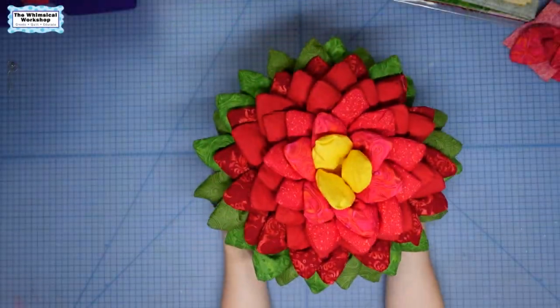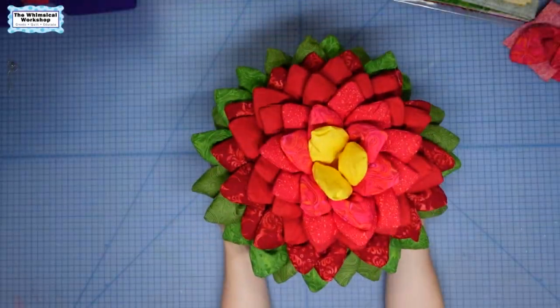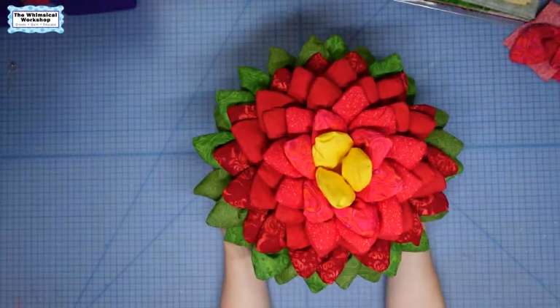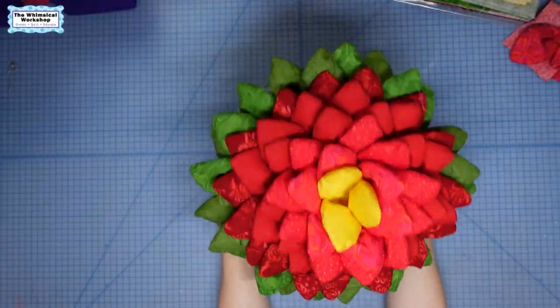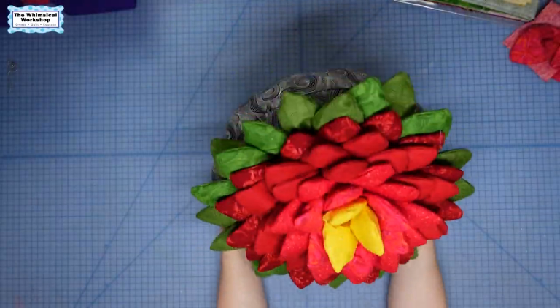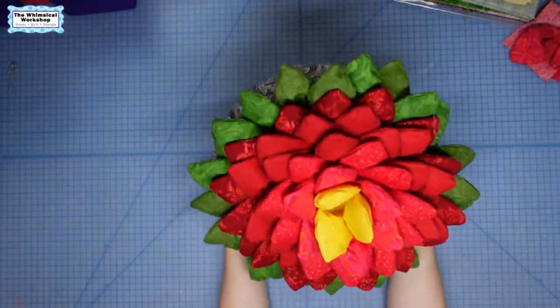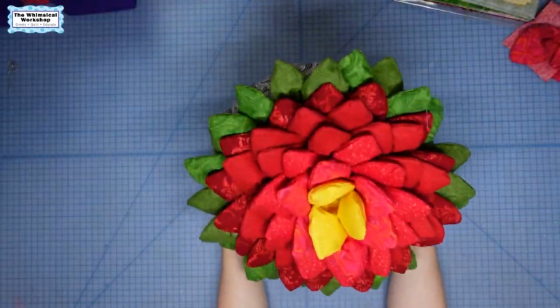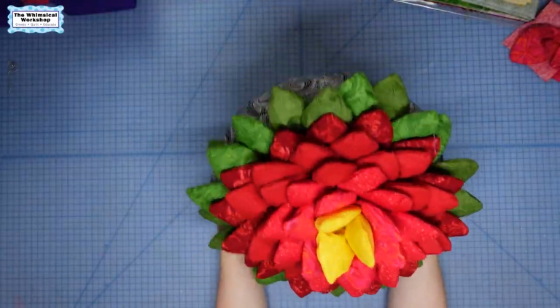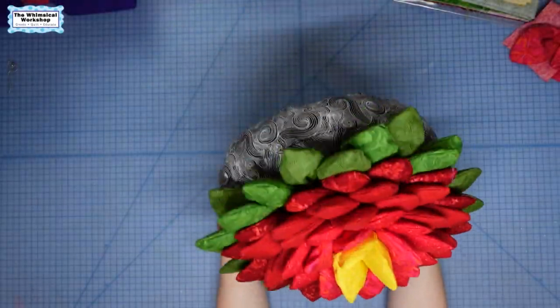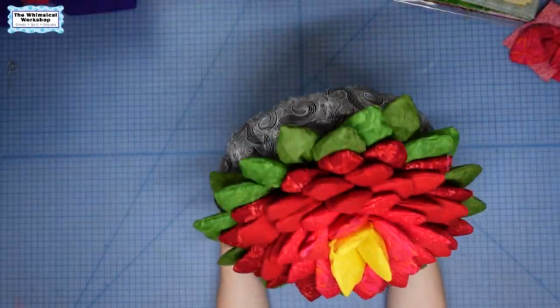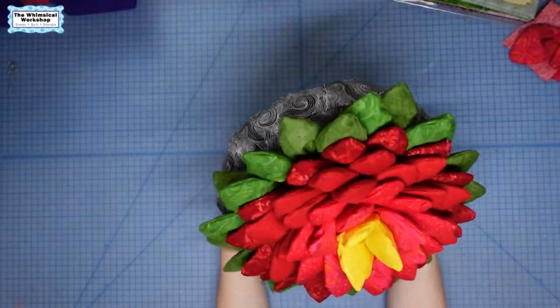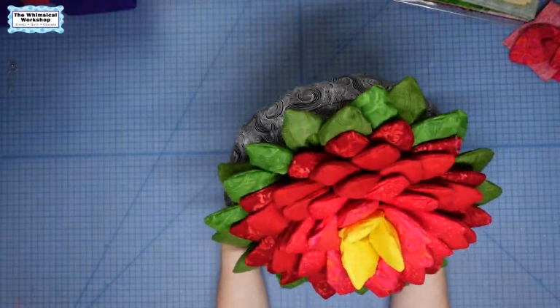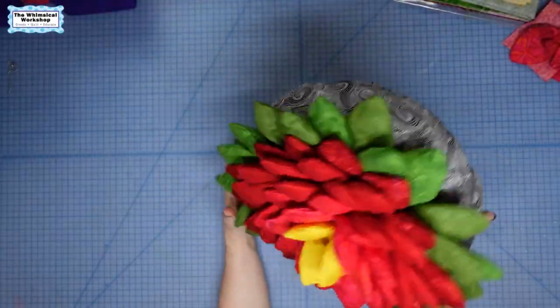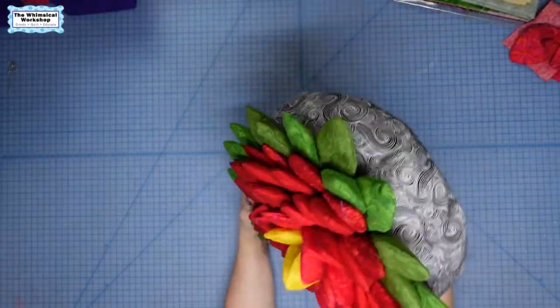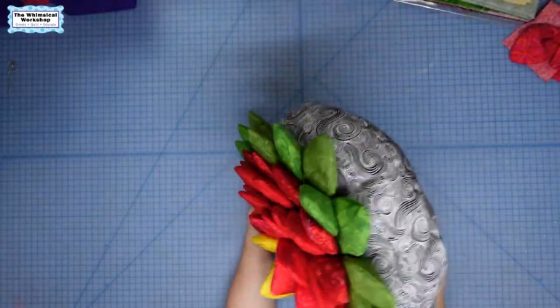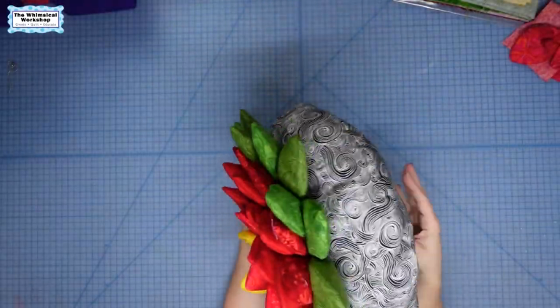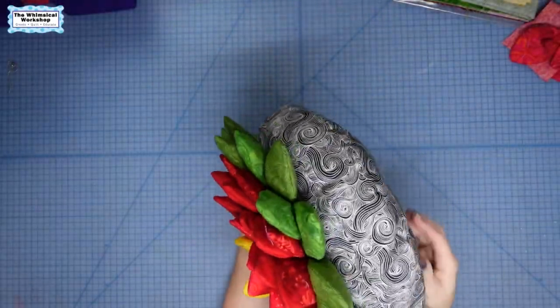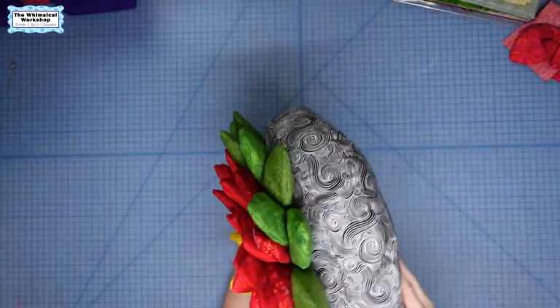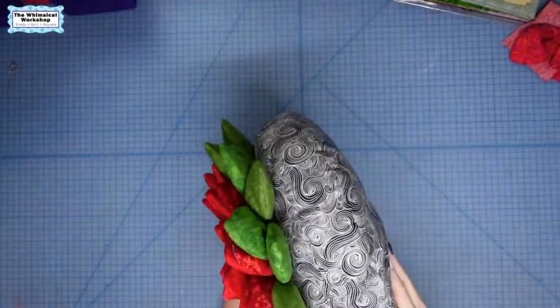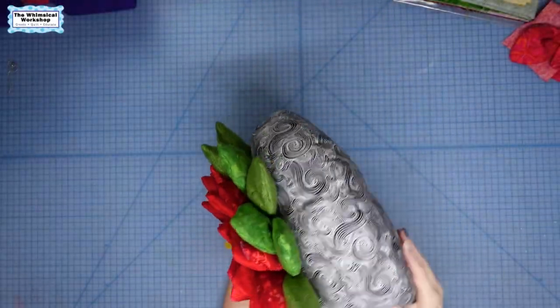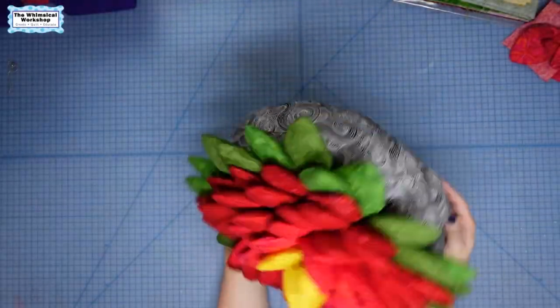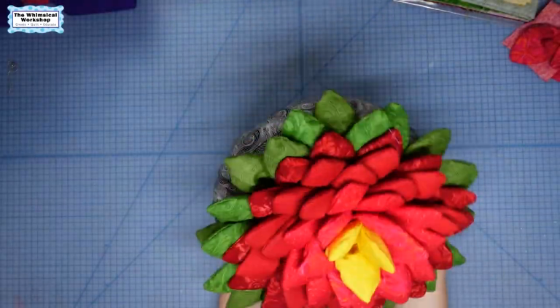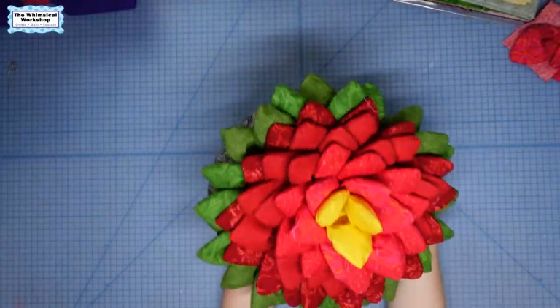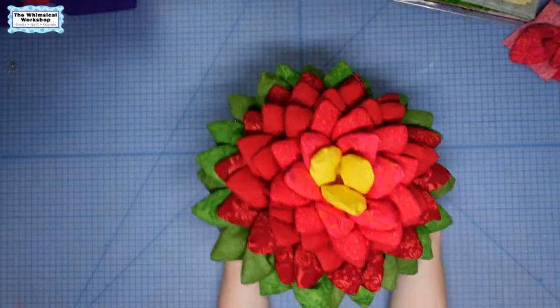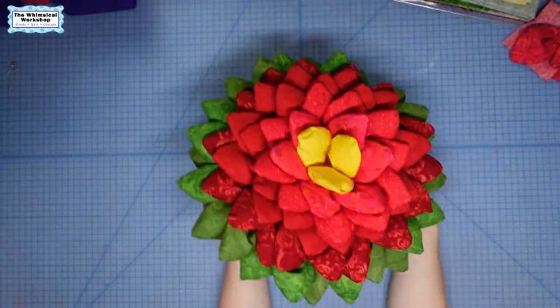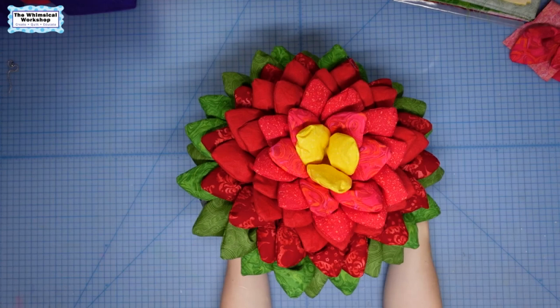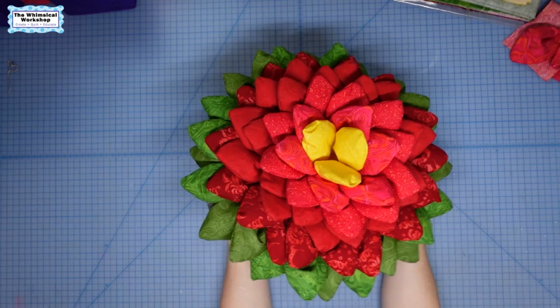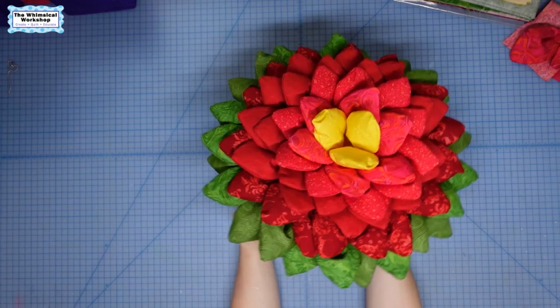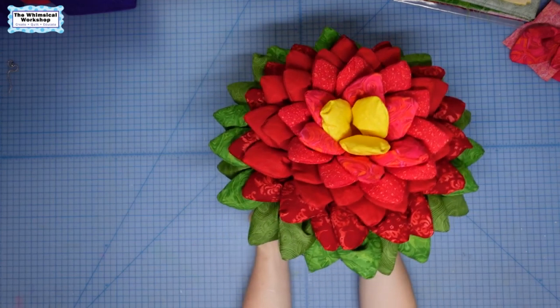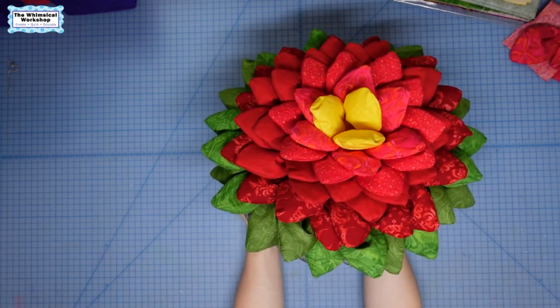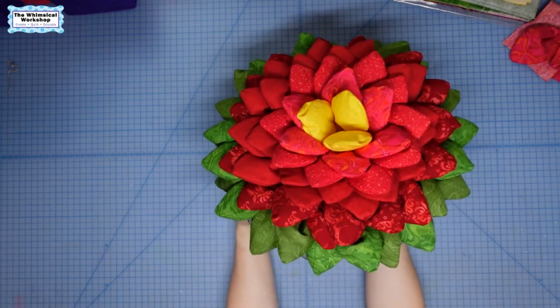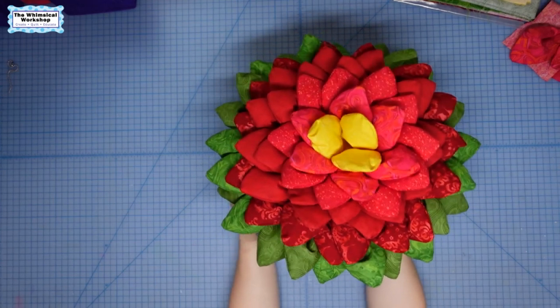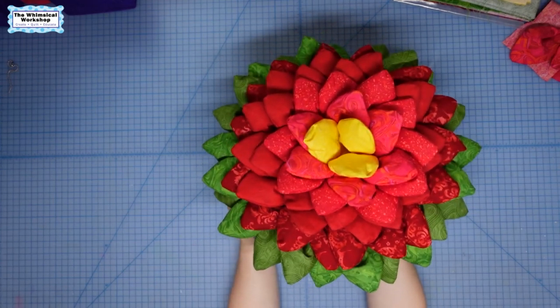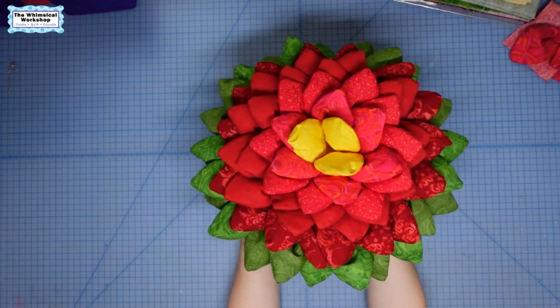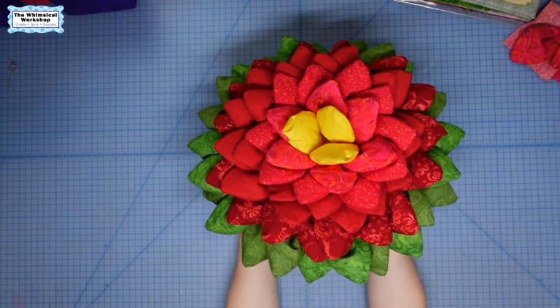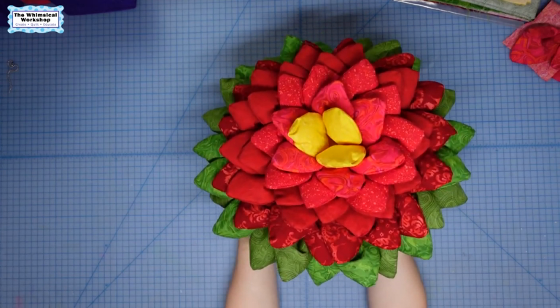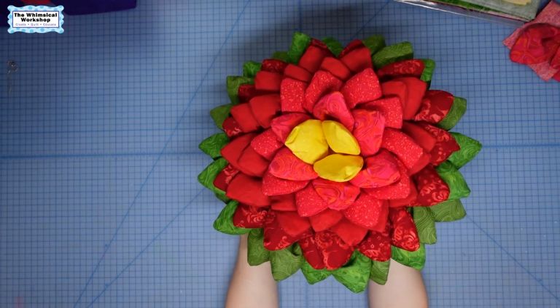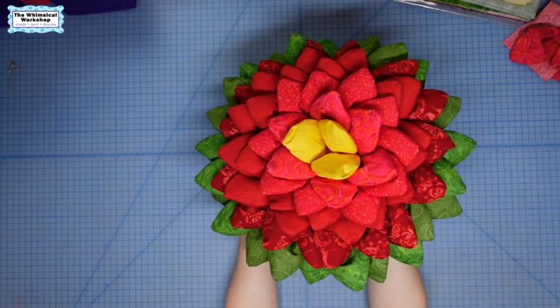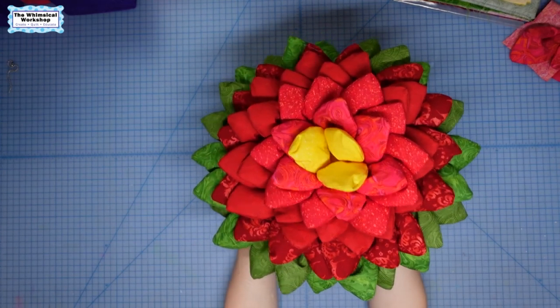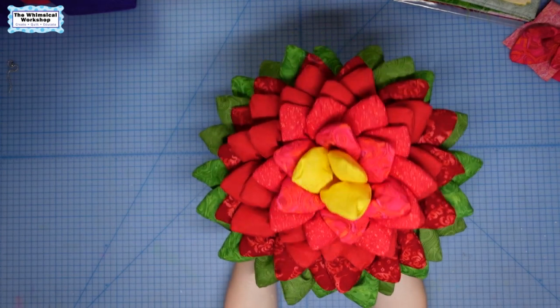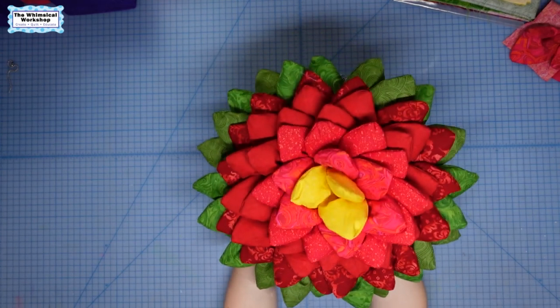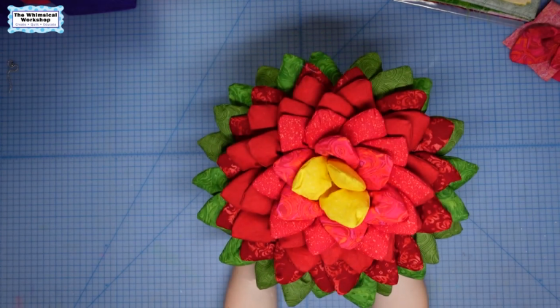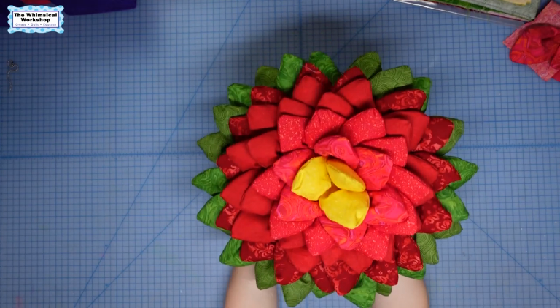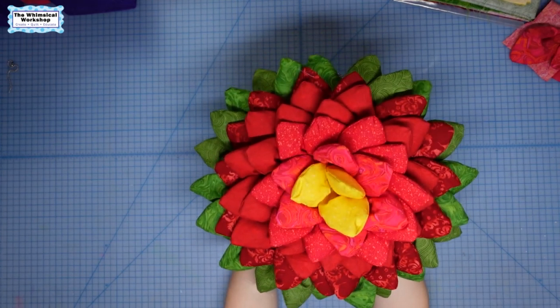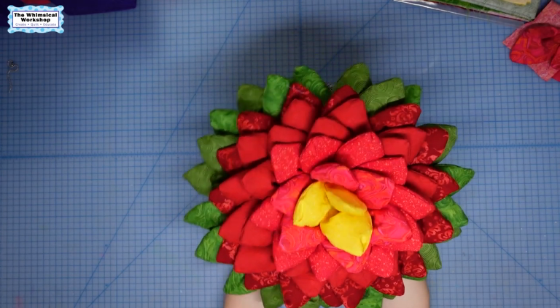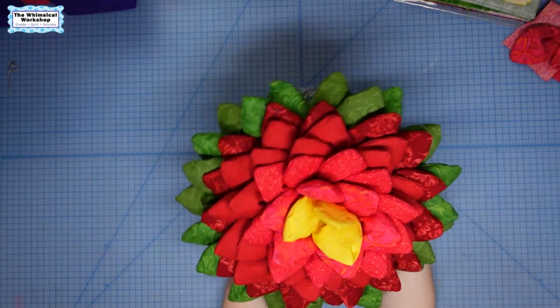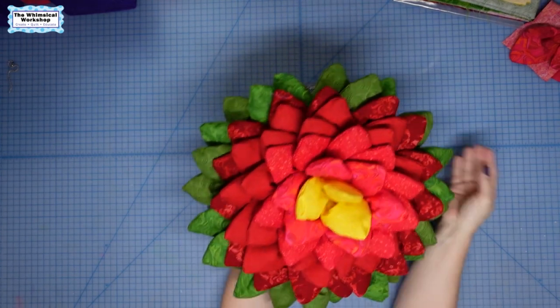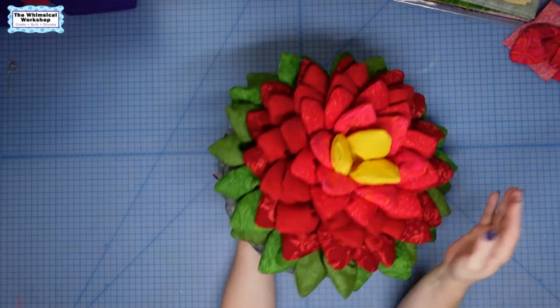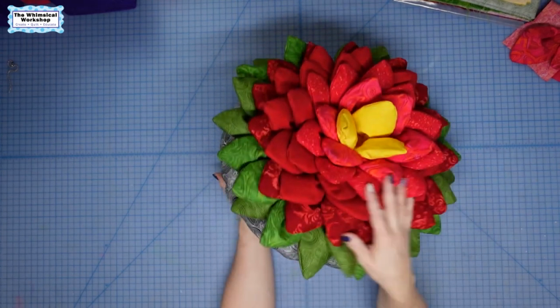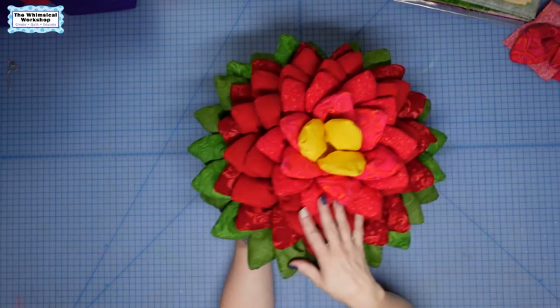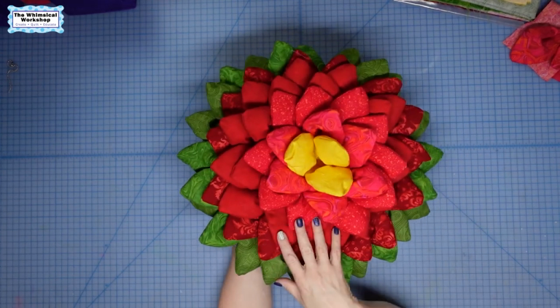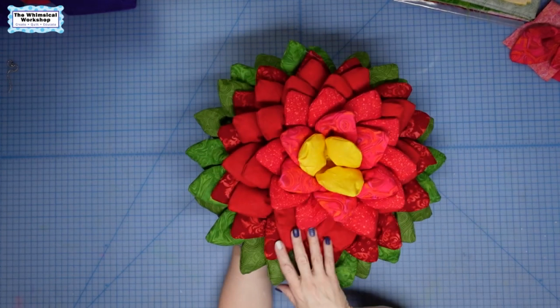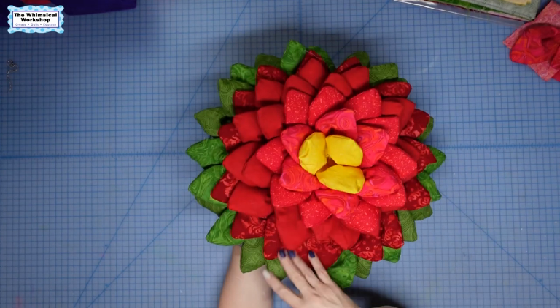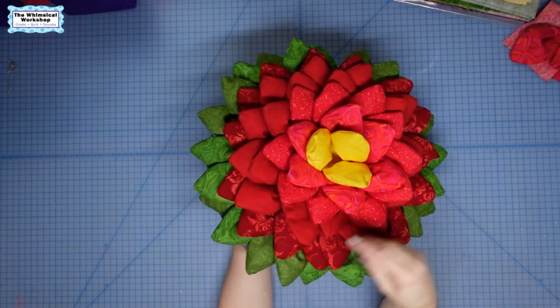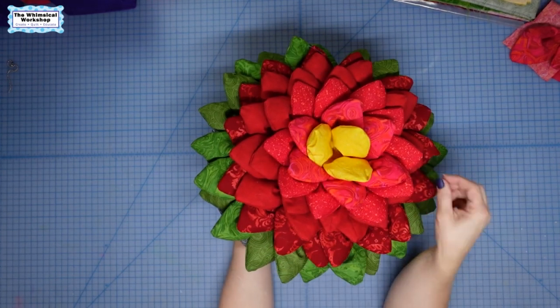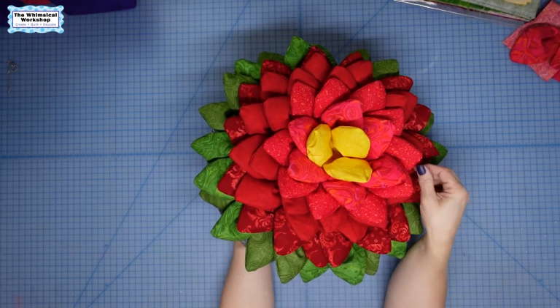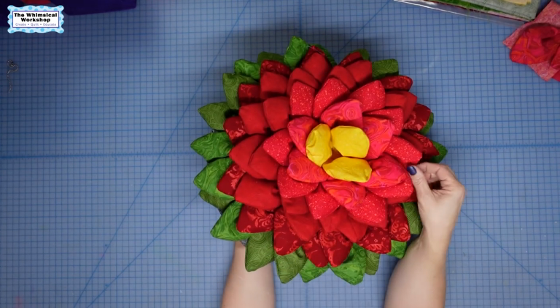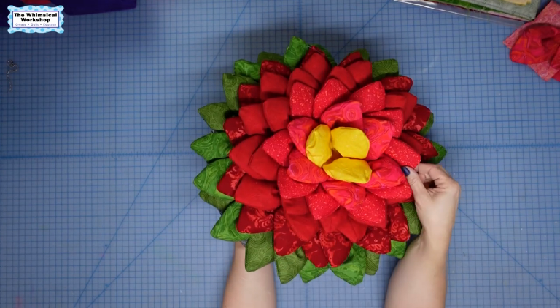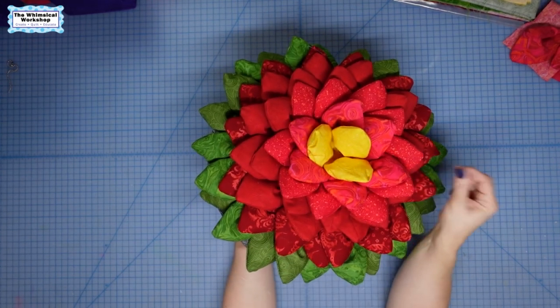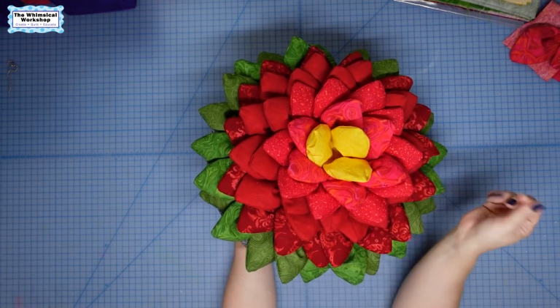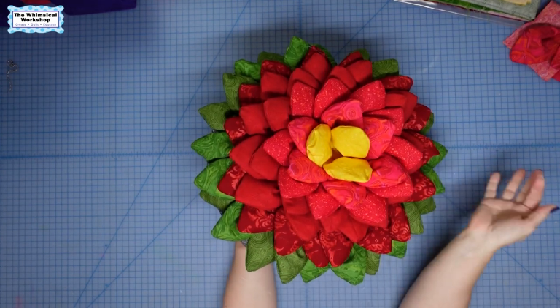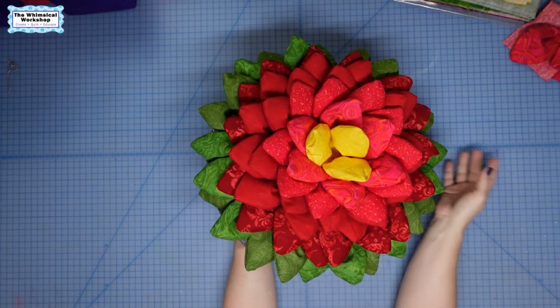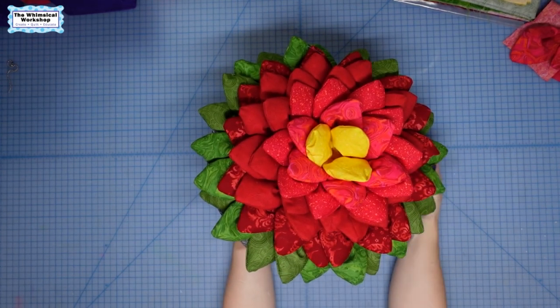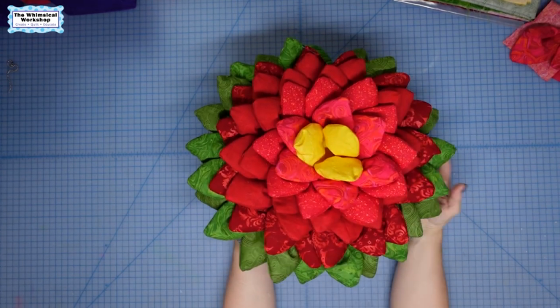There it is — one poinsettia pillow made from our little succulents pattern using pillow number one.